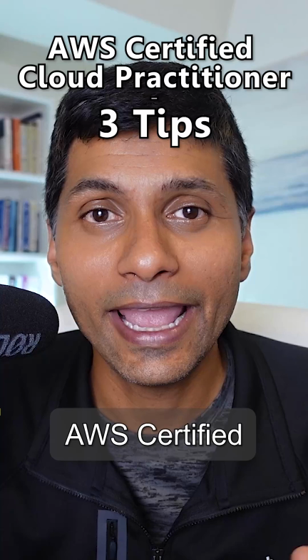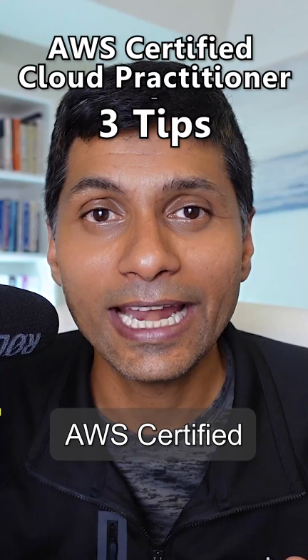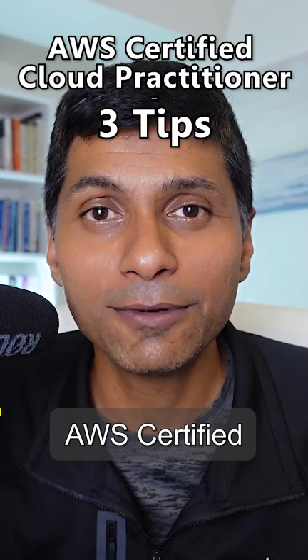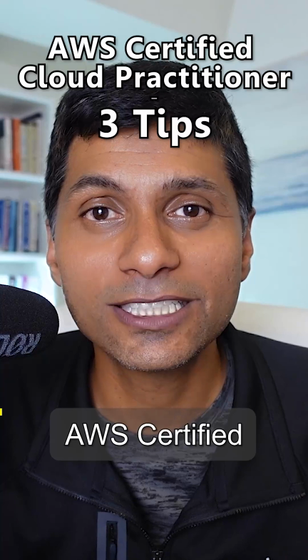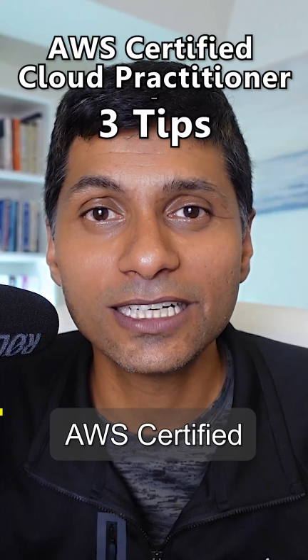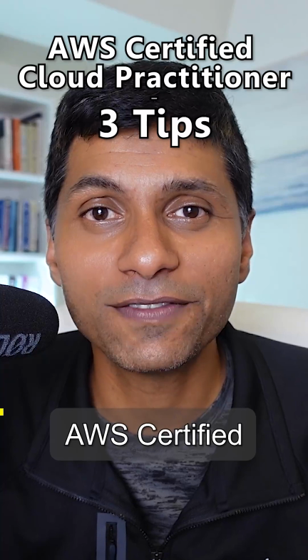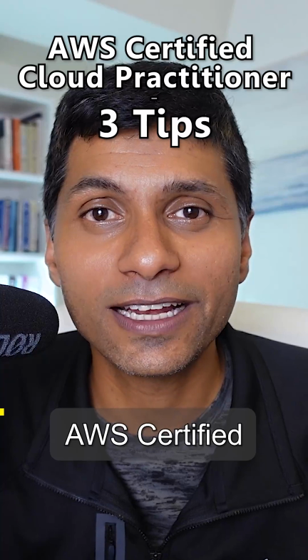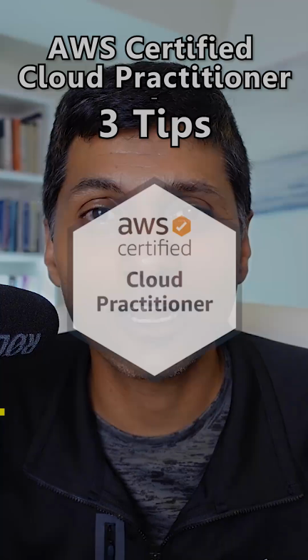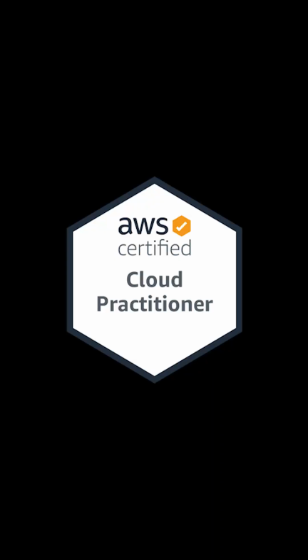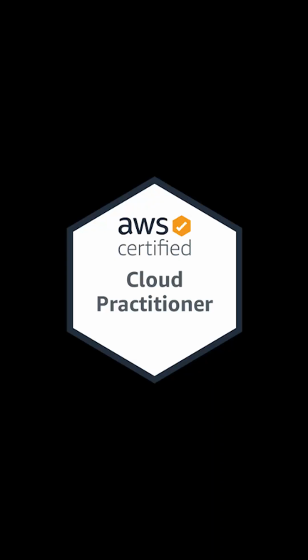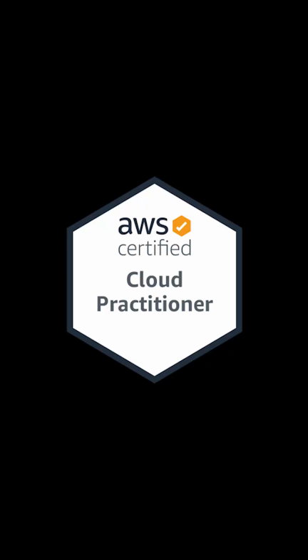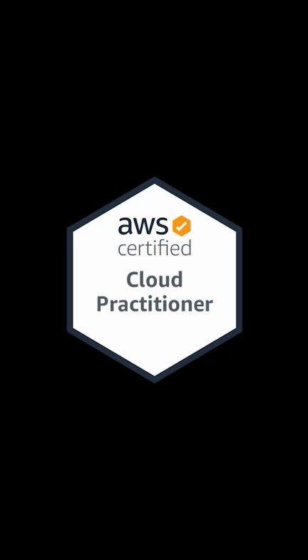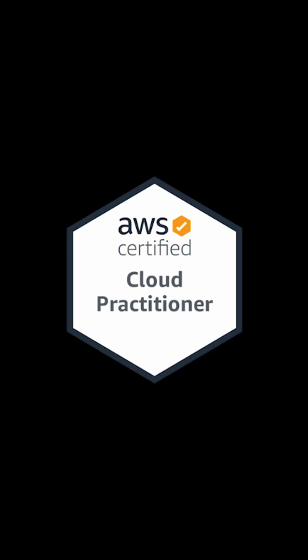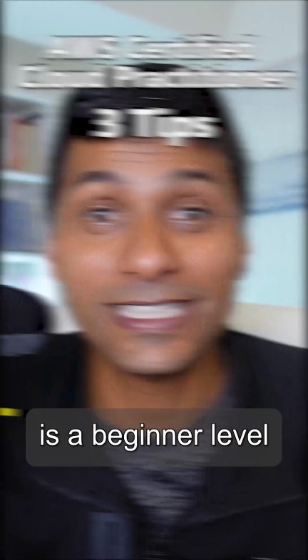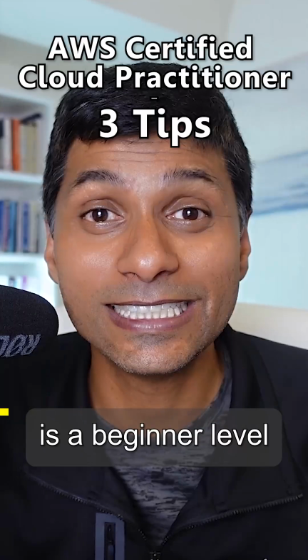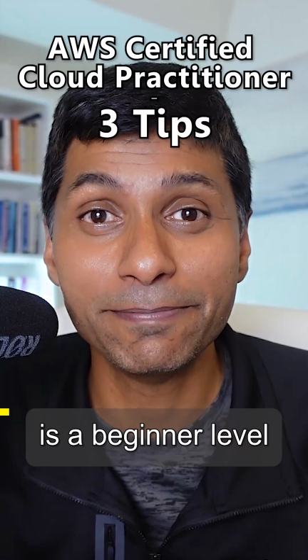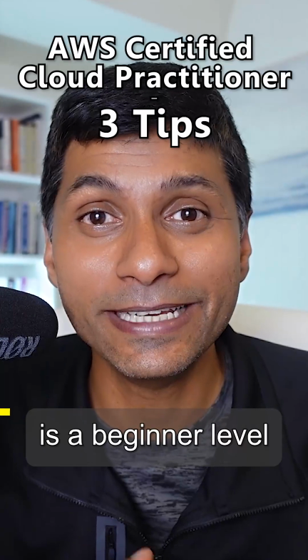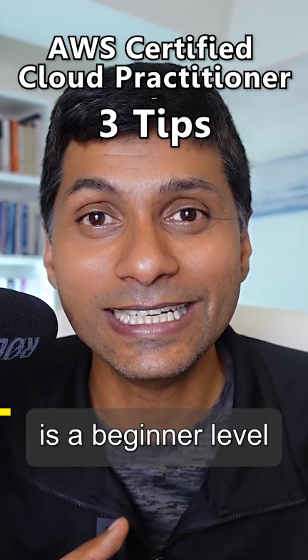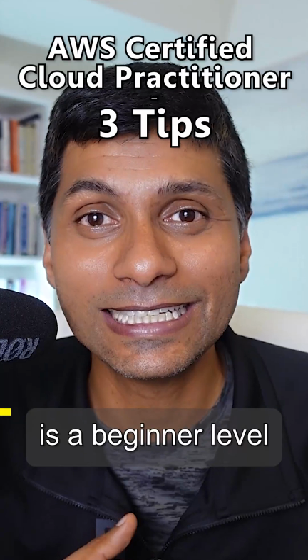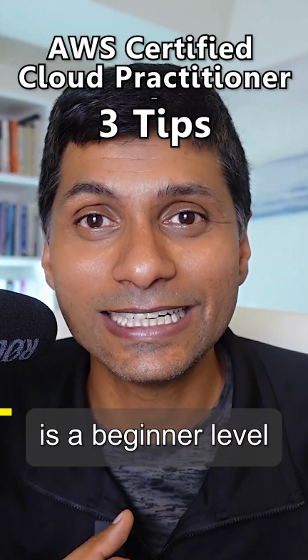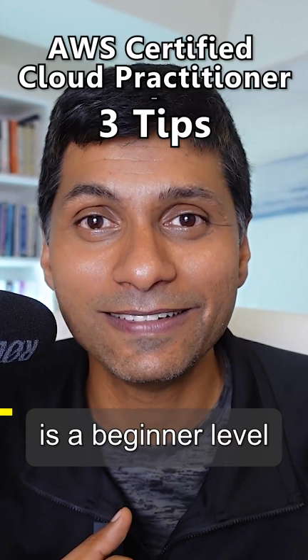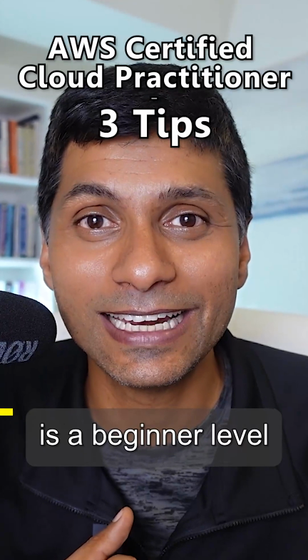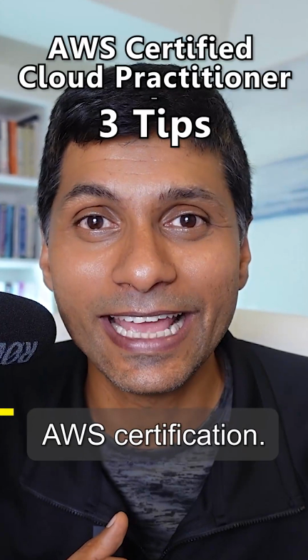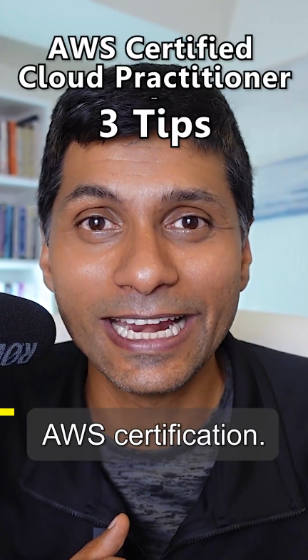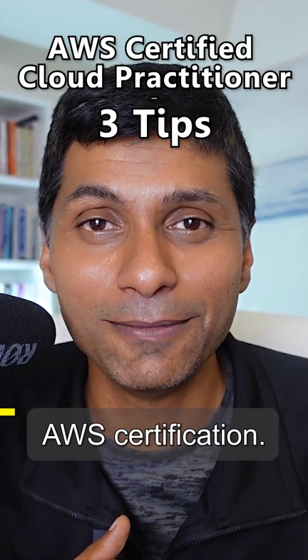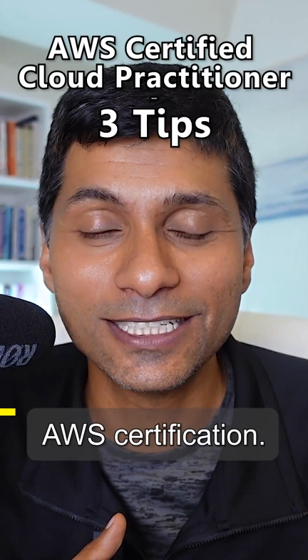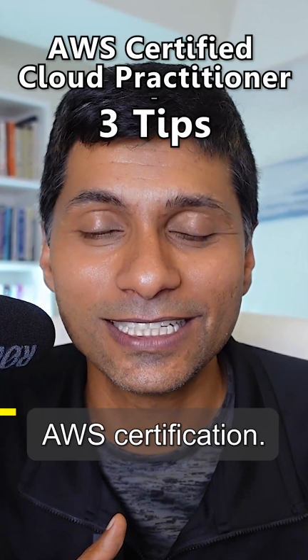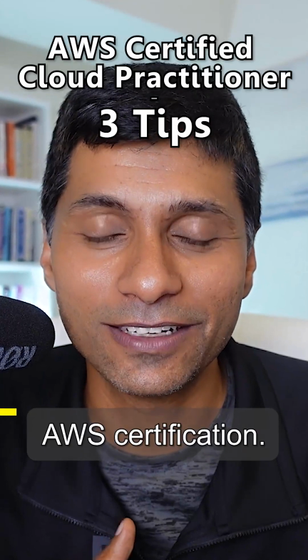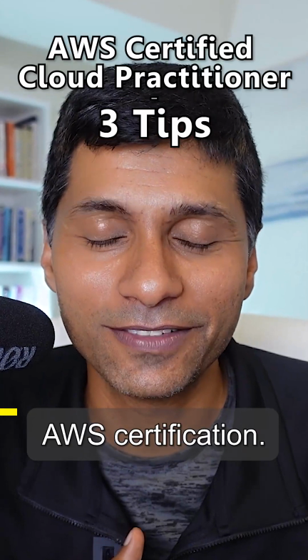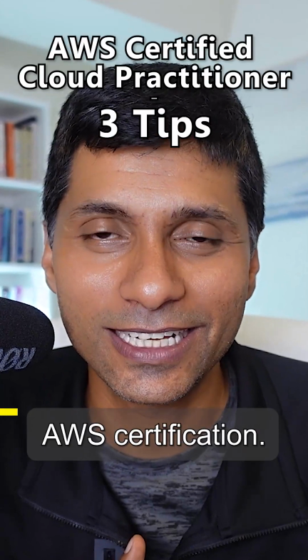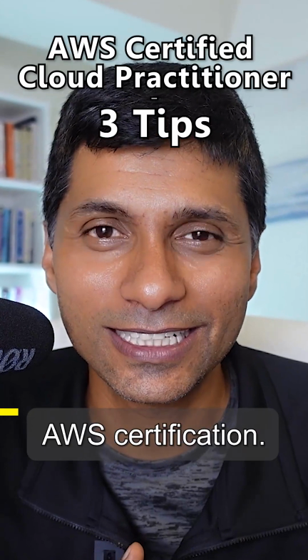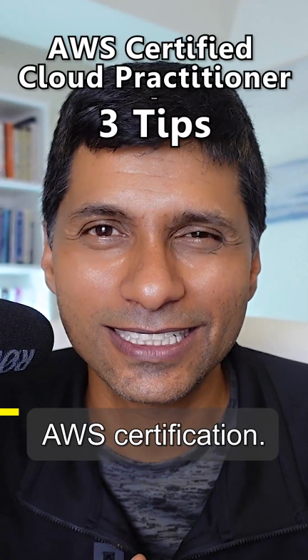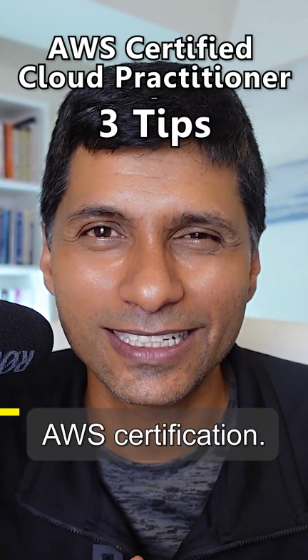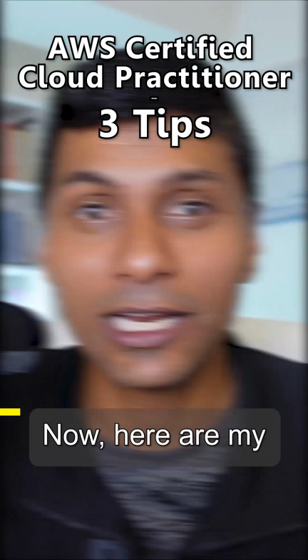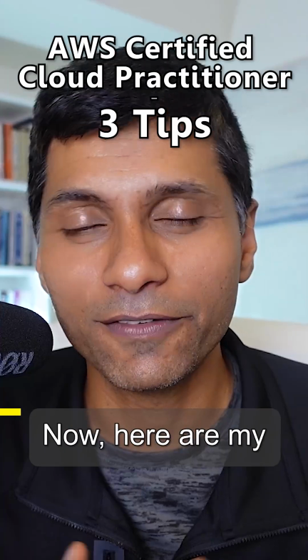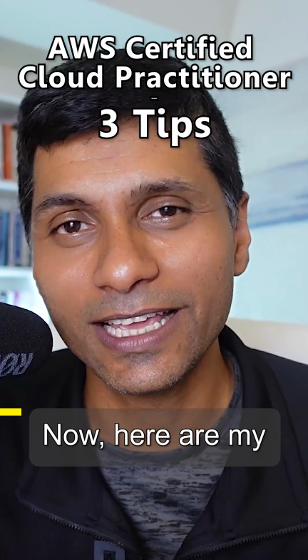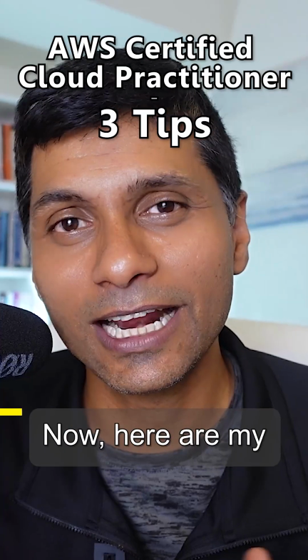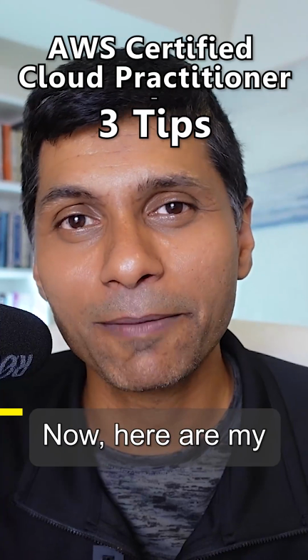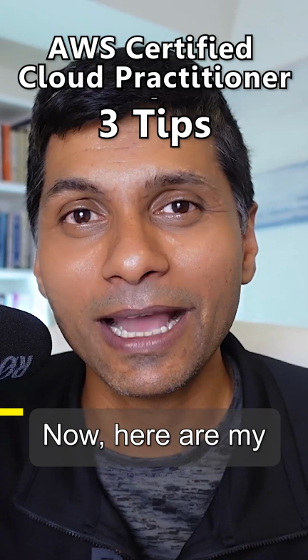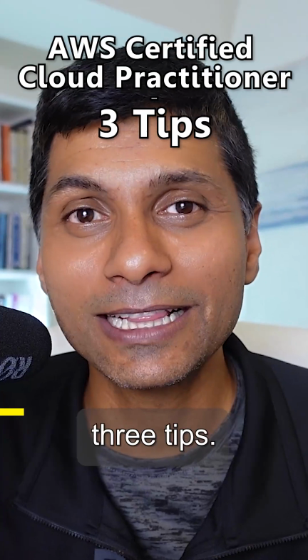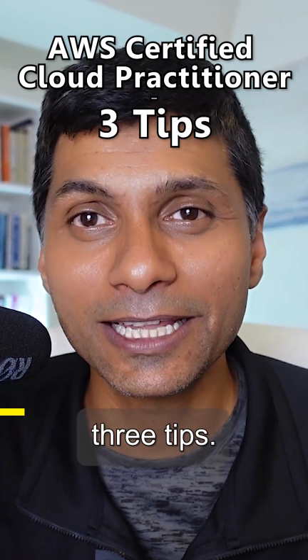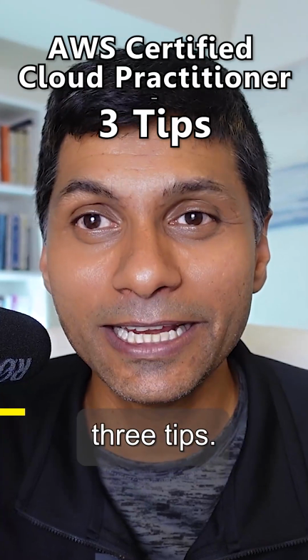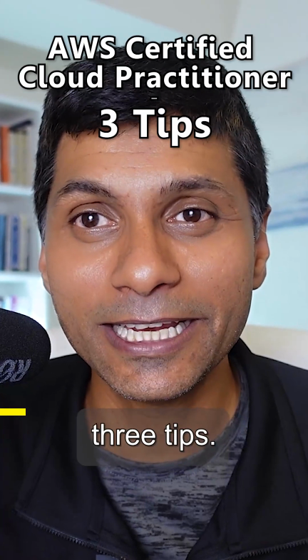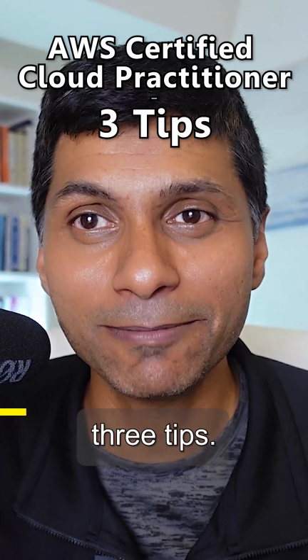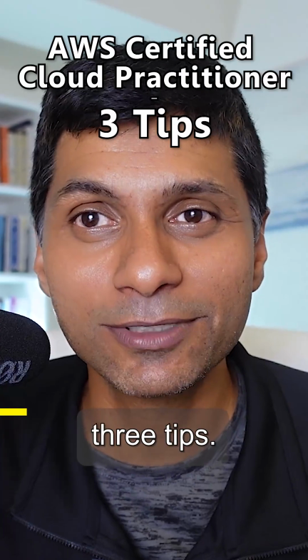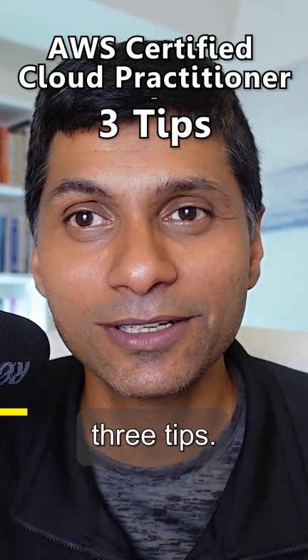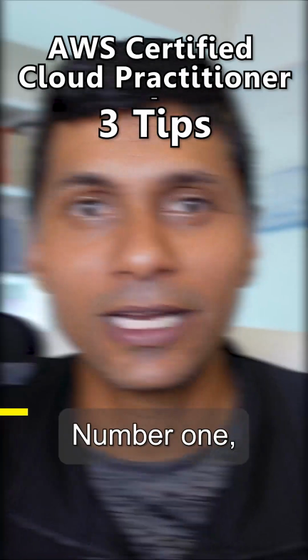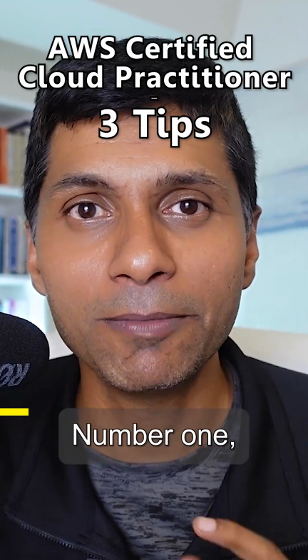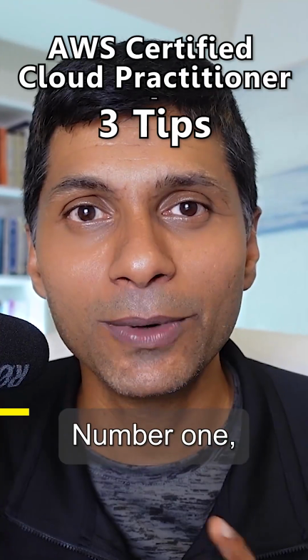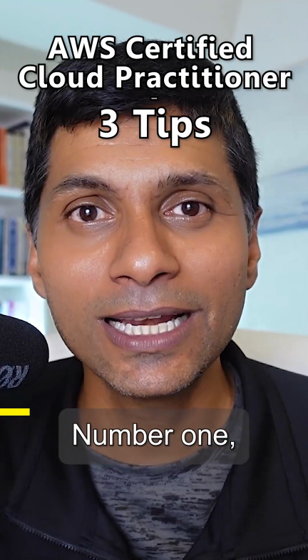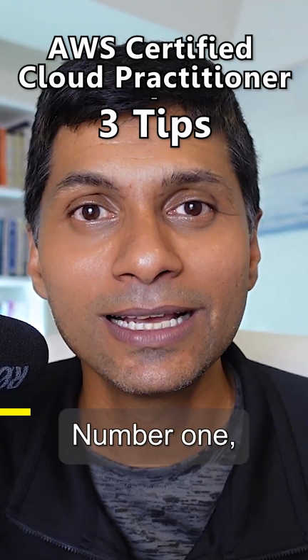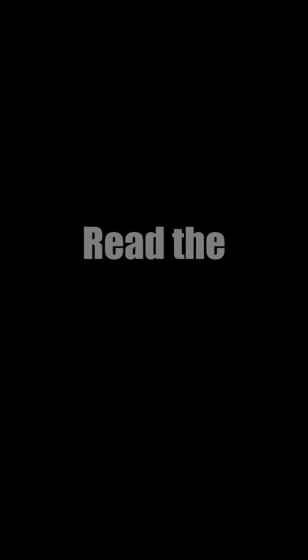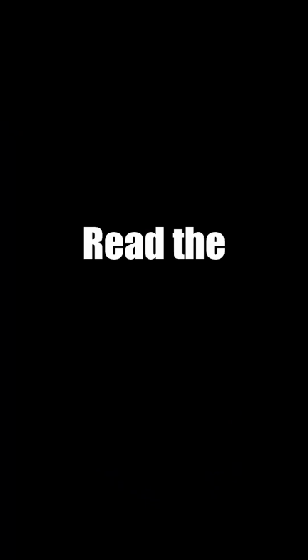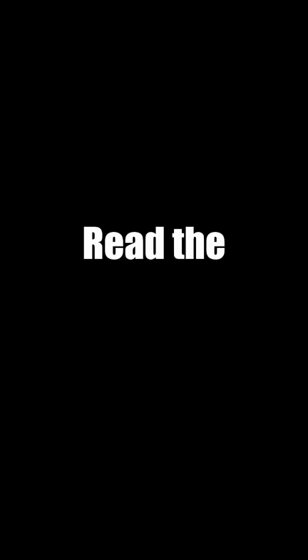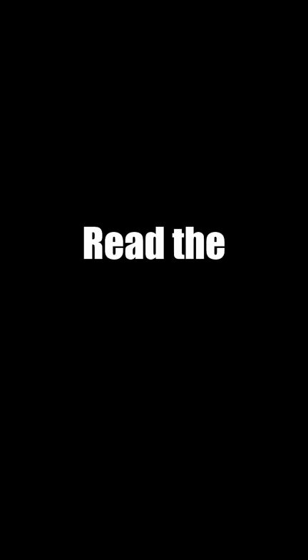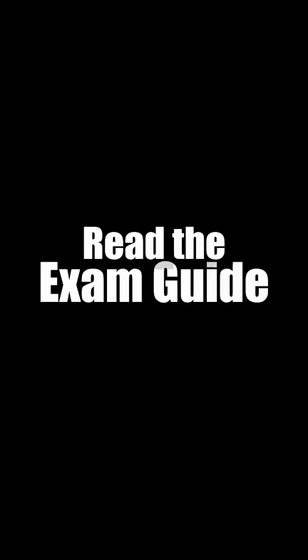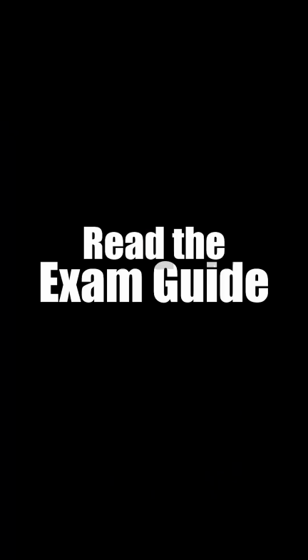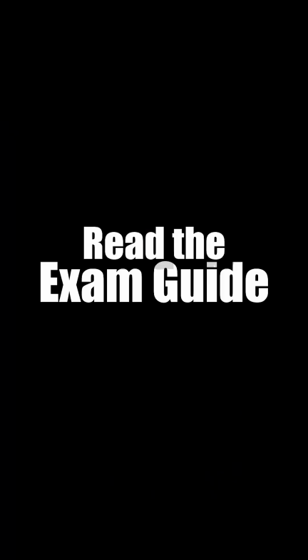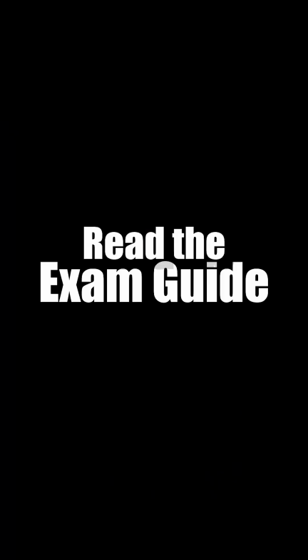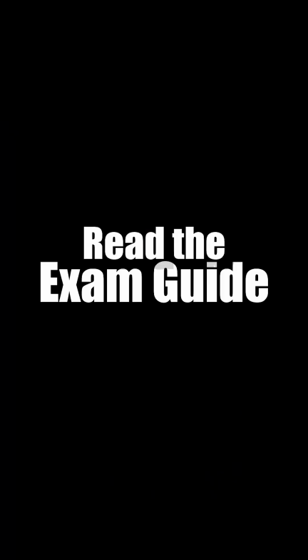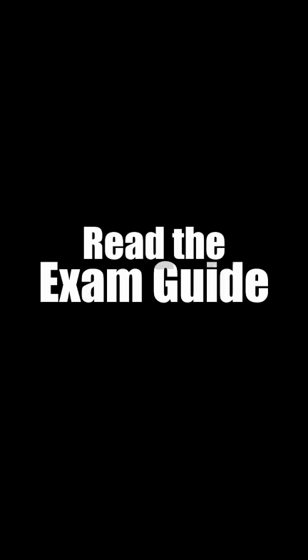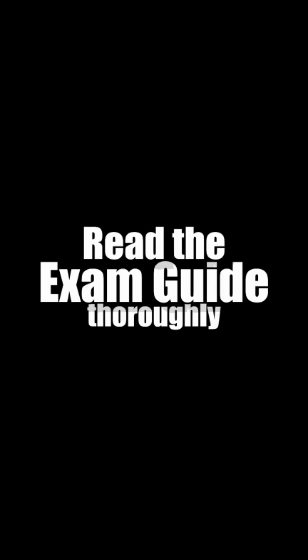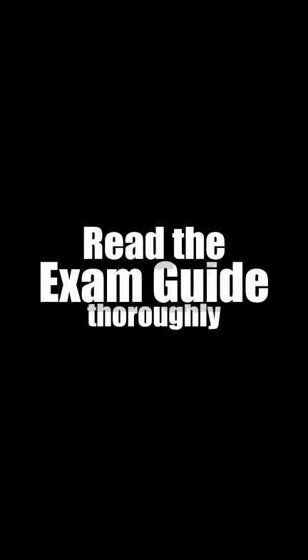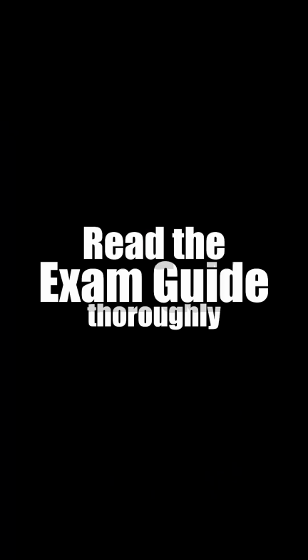AWS Certified Cloud Practitioner is a beginner level AWS certification. Now, here are my three tips. Number one, read the exam guide thoroughly.